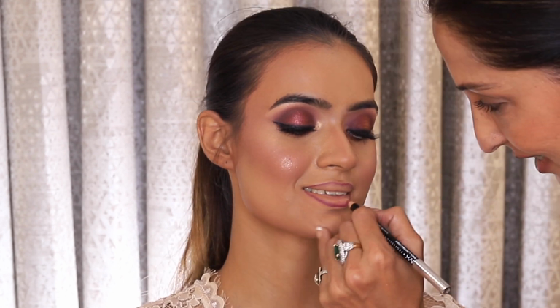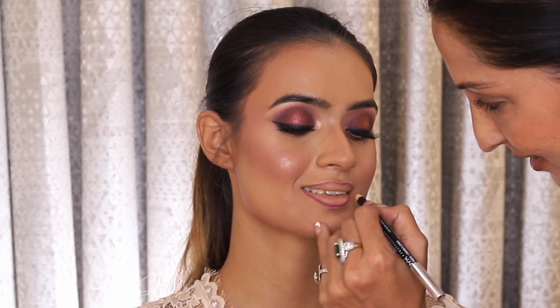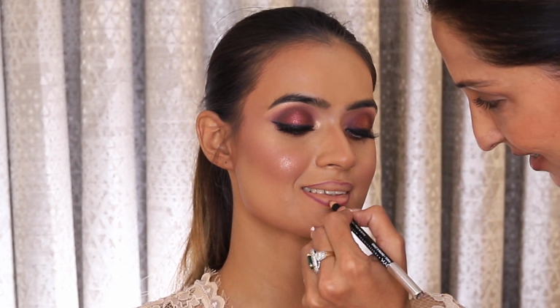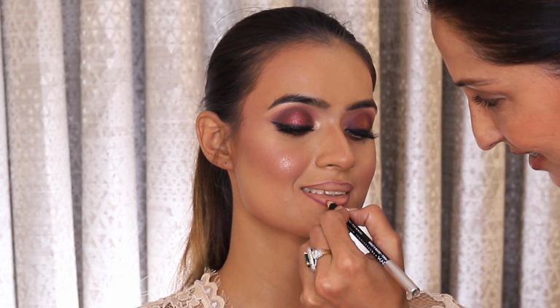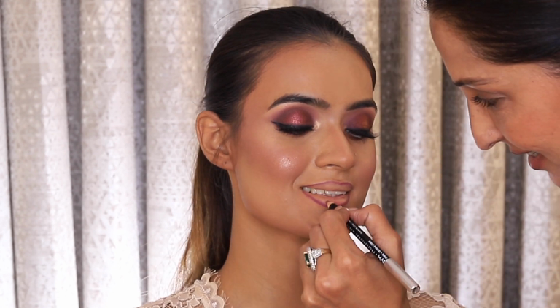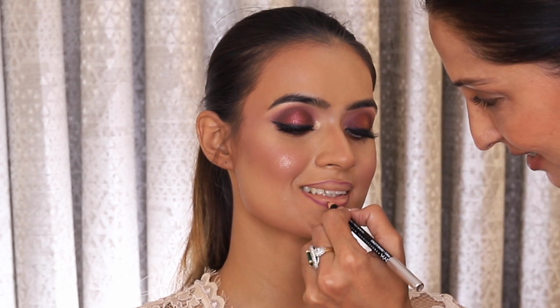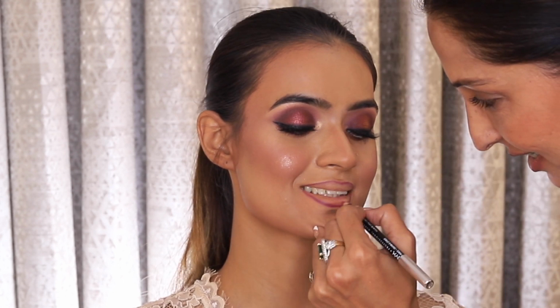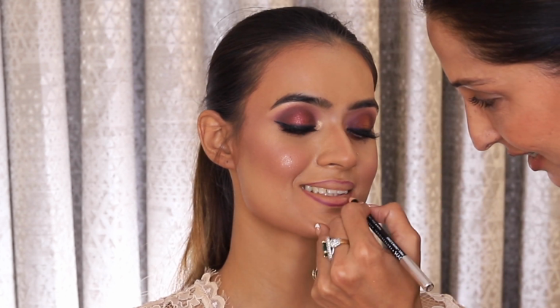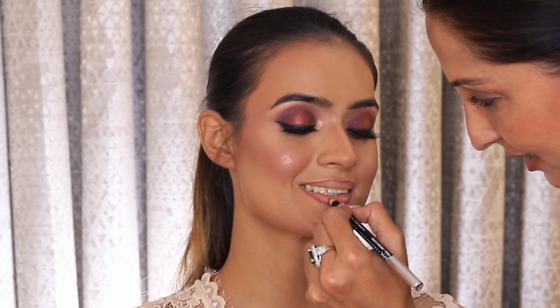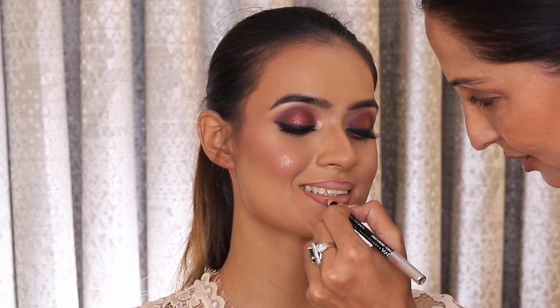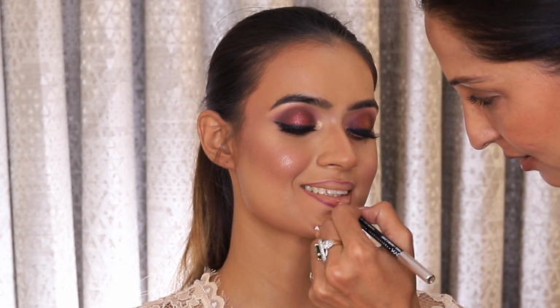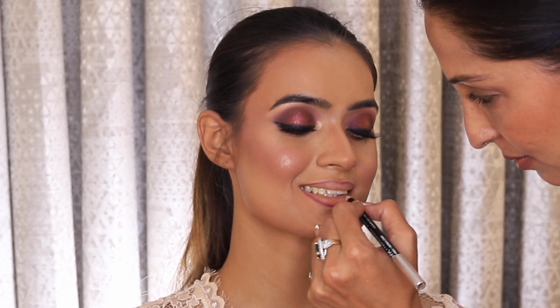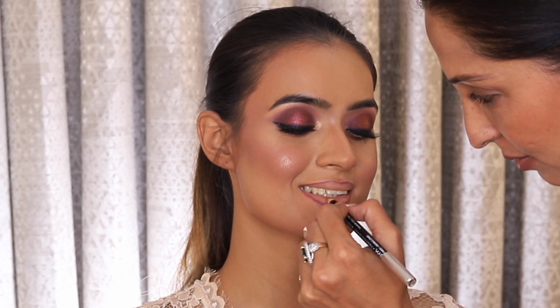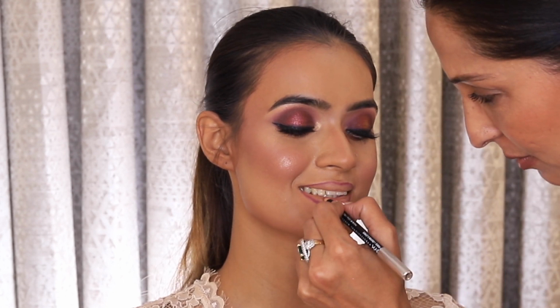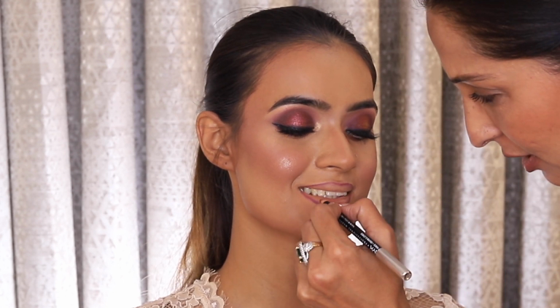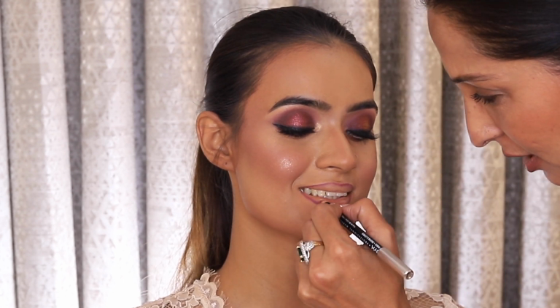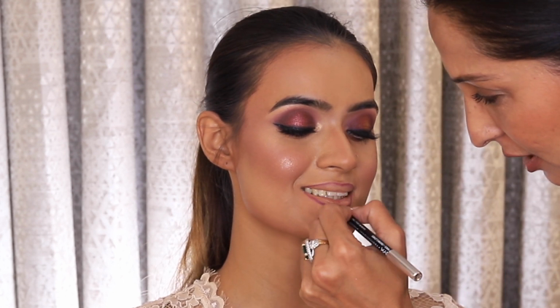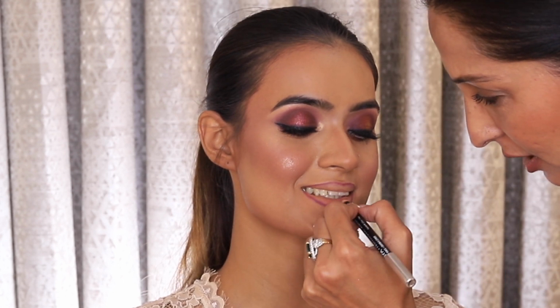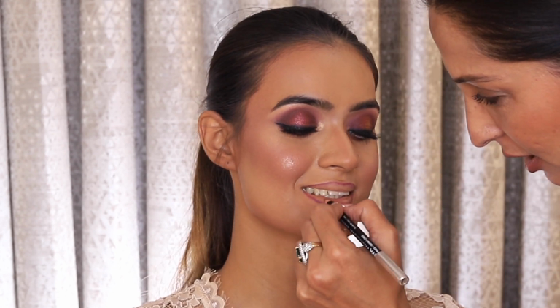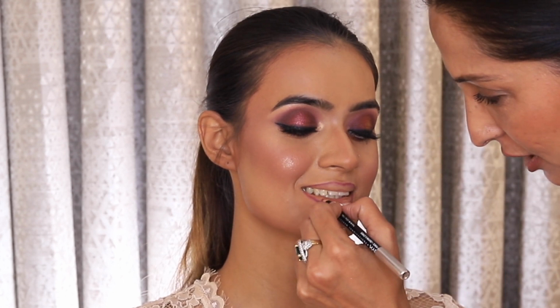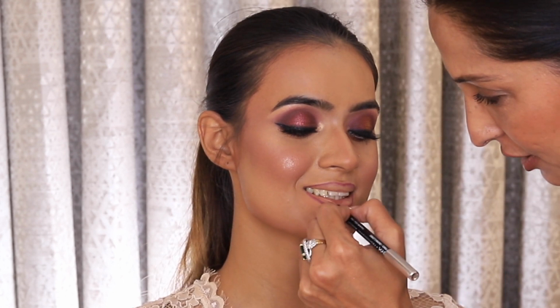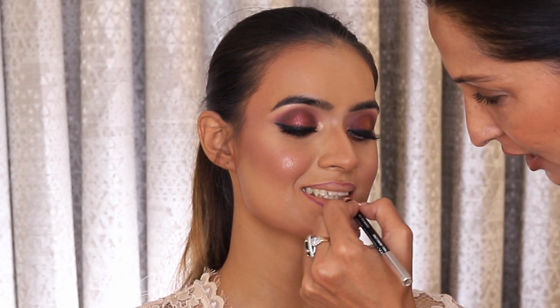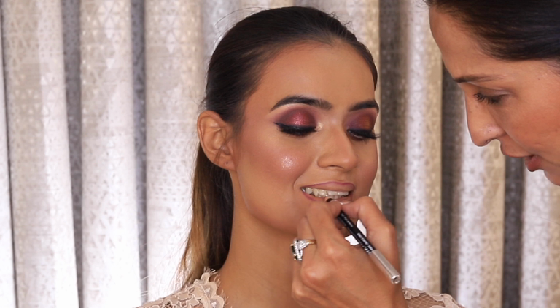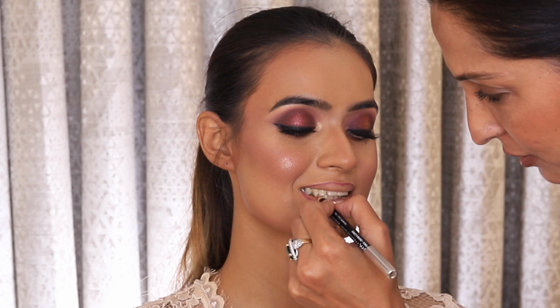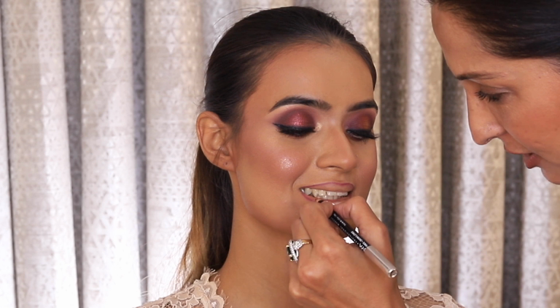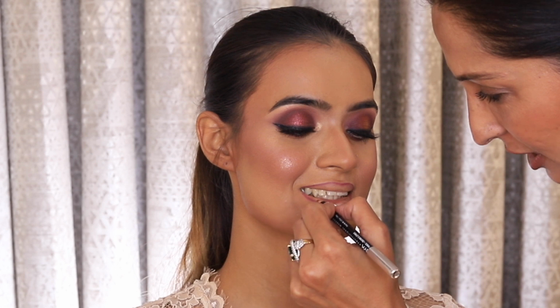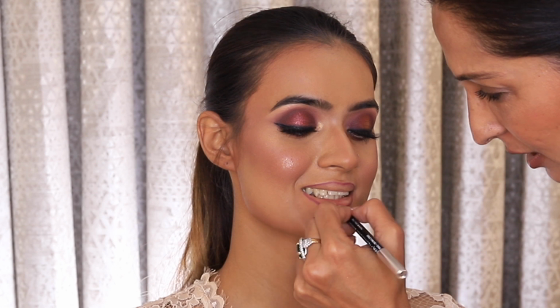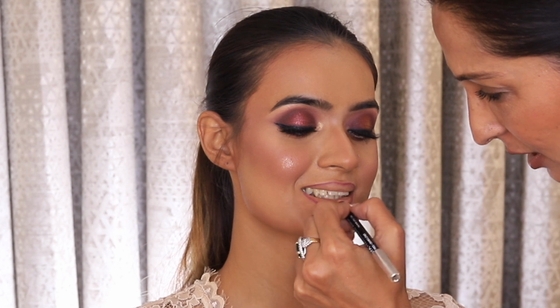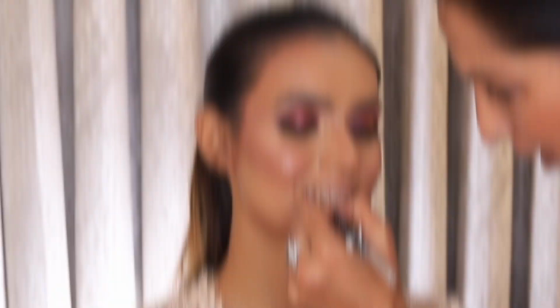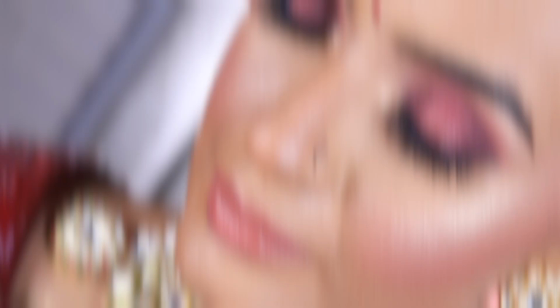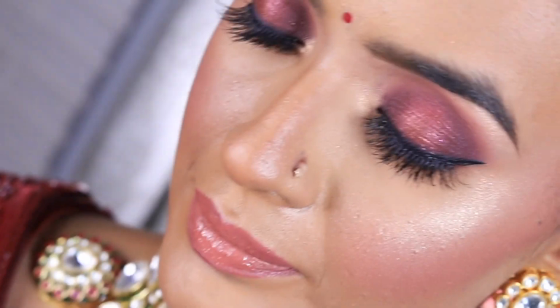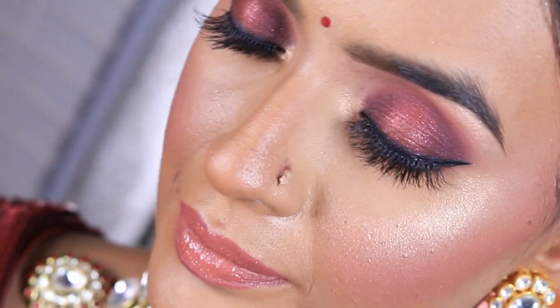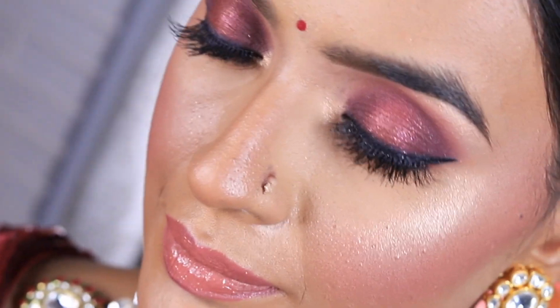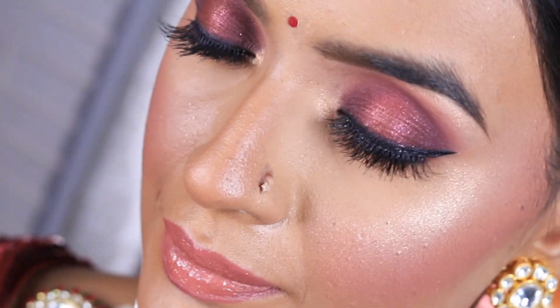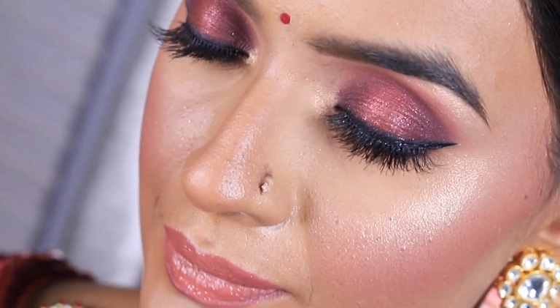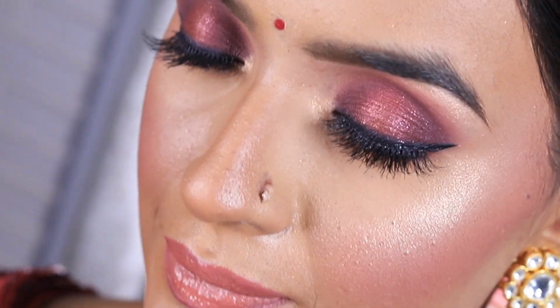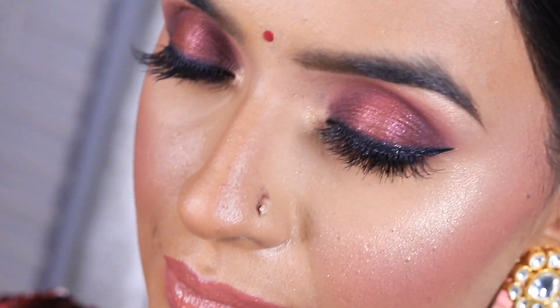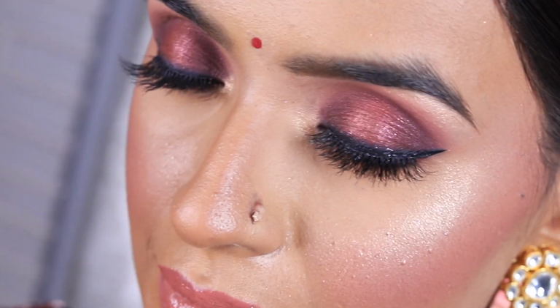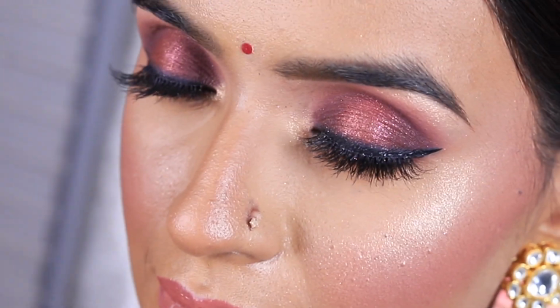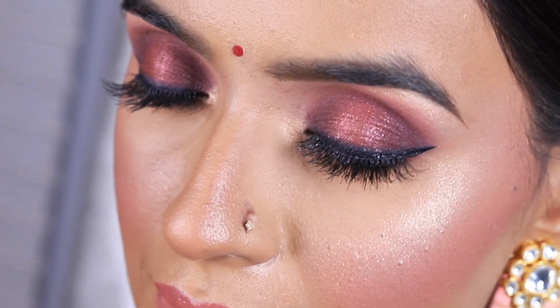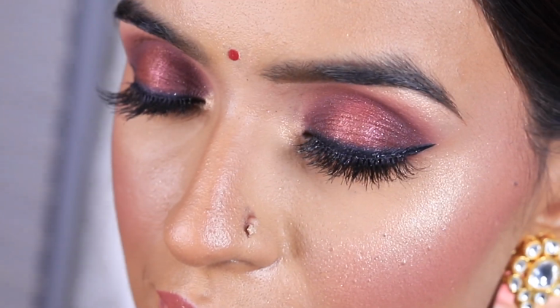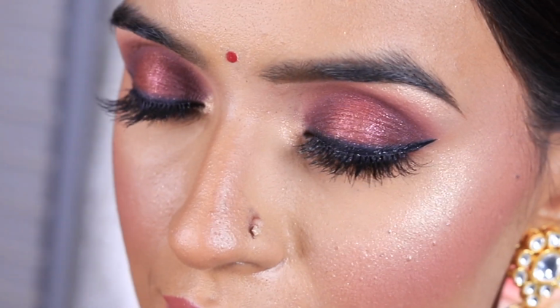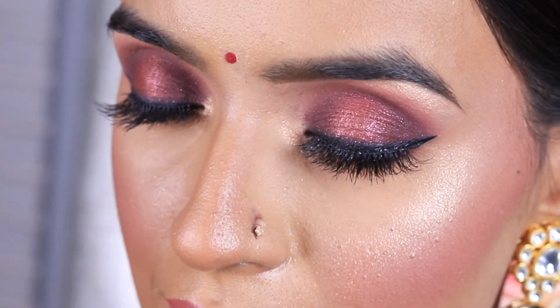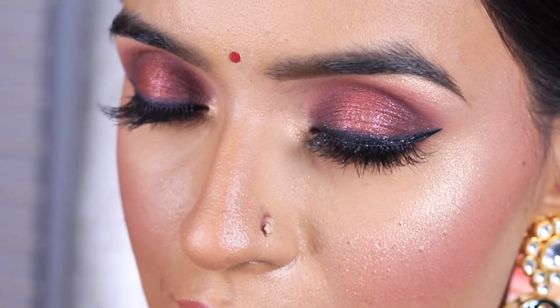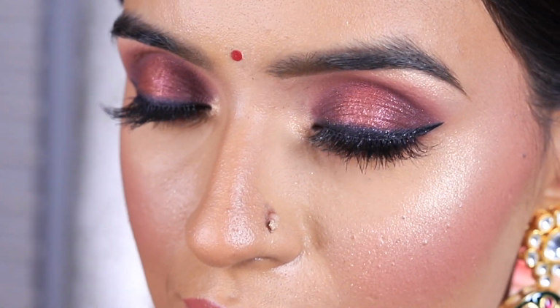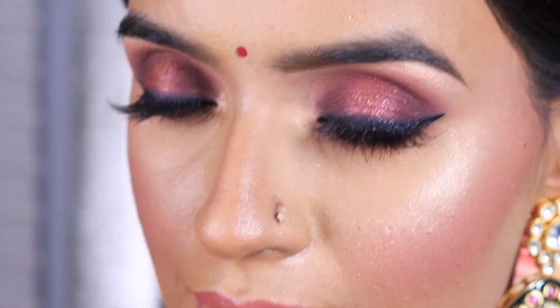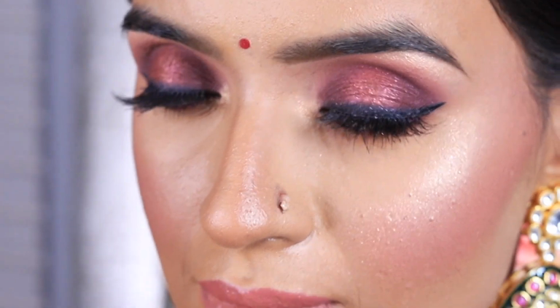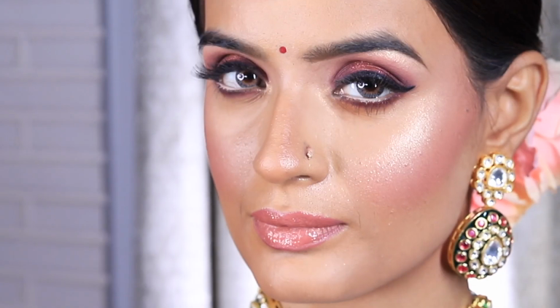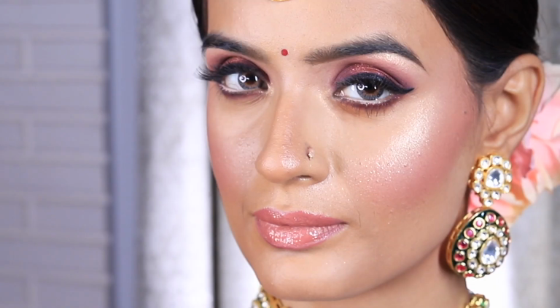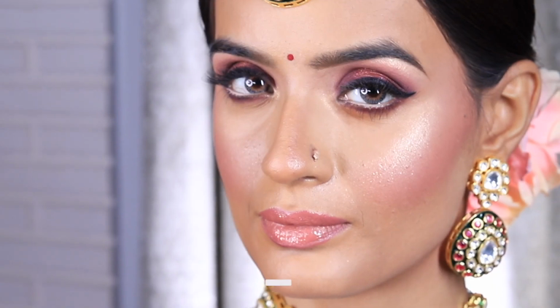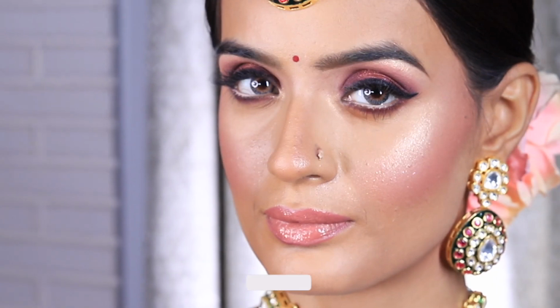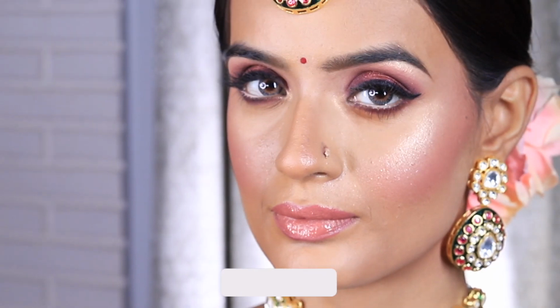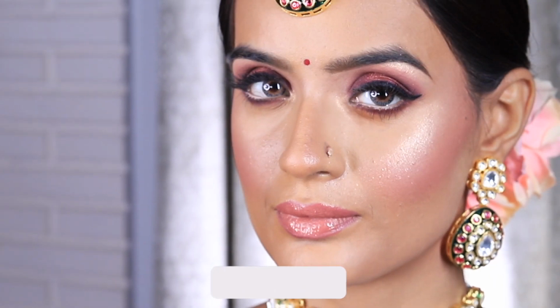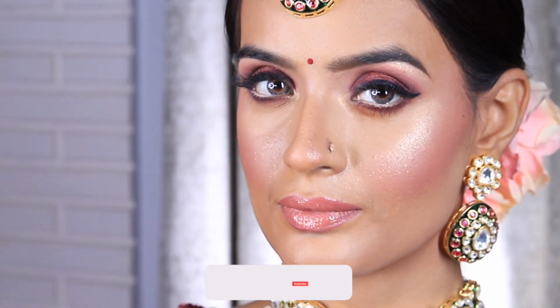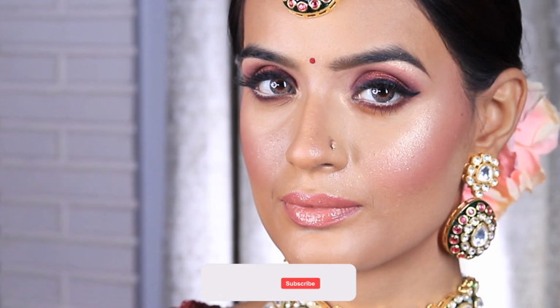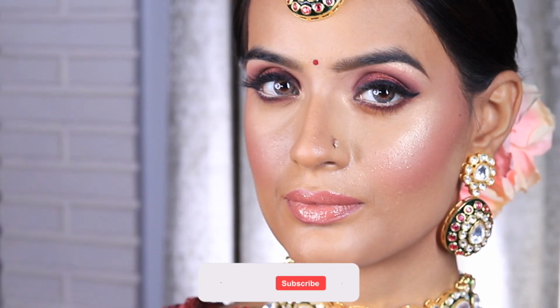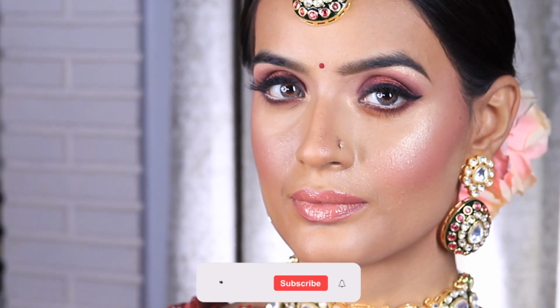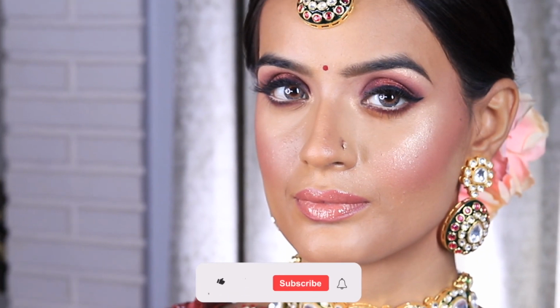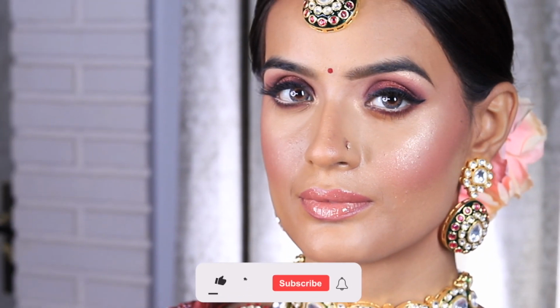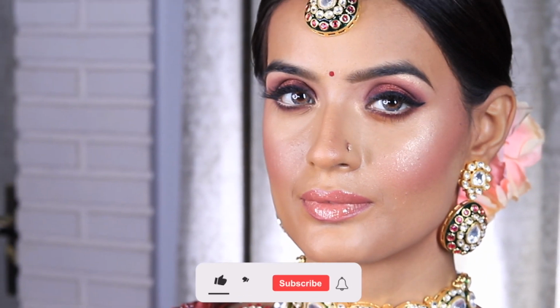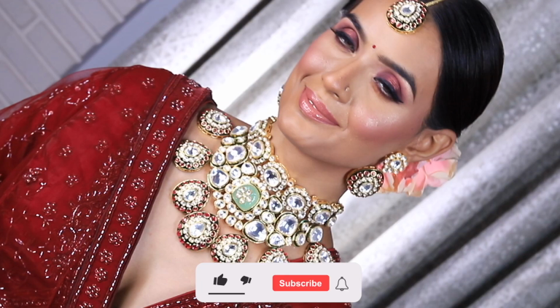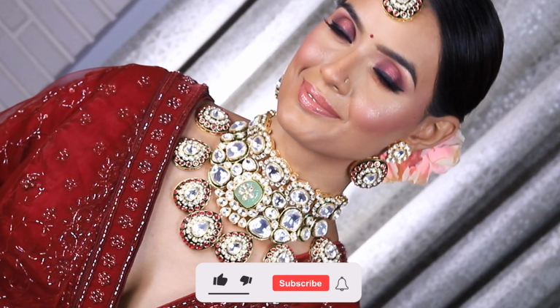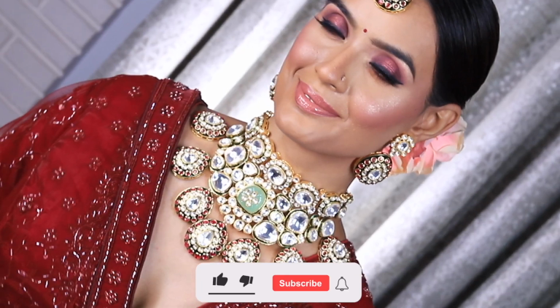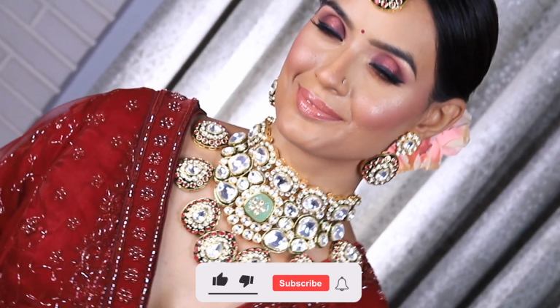I will leave all the shades in the description box. I hope this video helps you. Do let me know in the comments what you think.